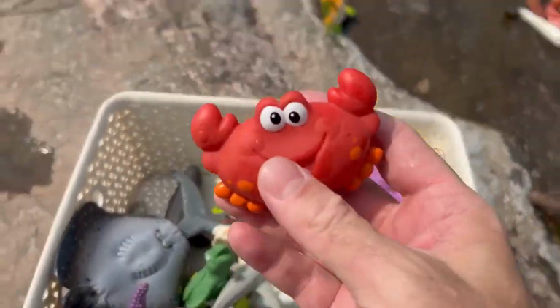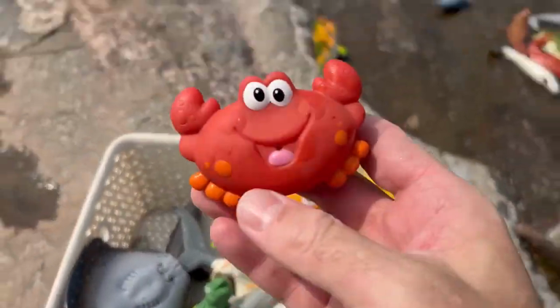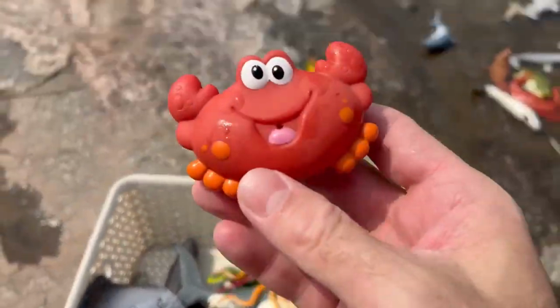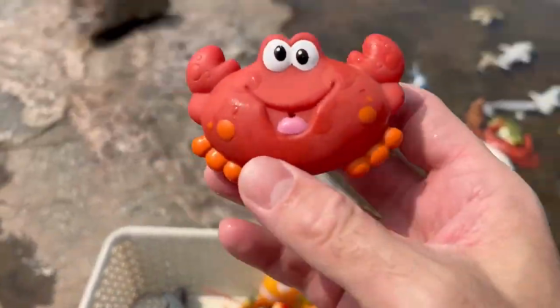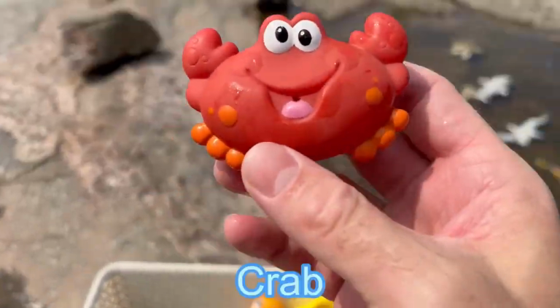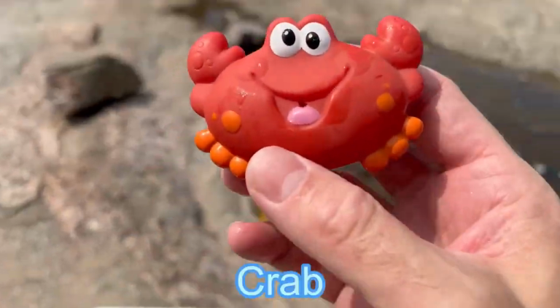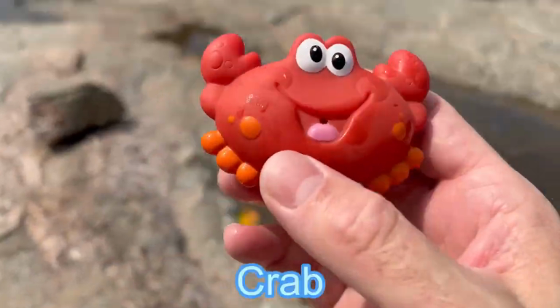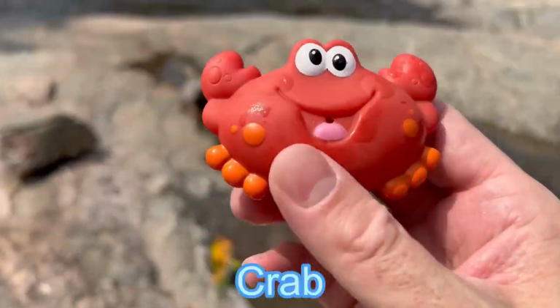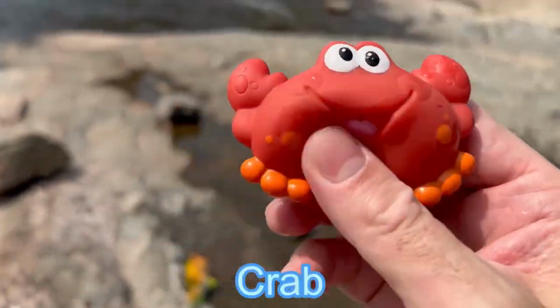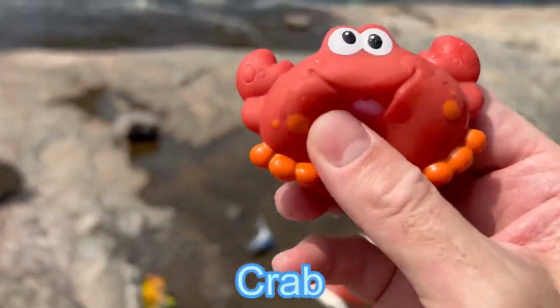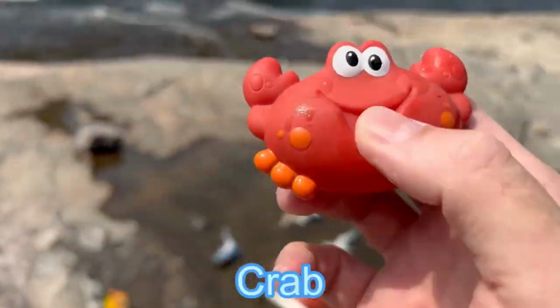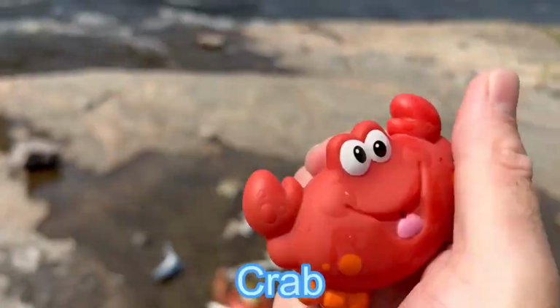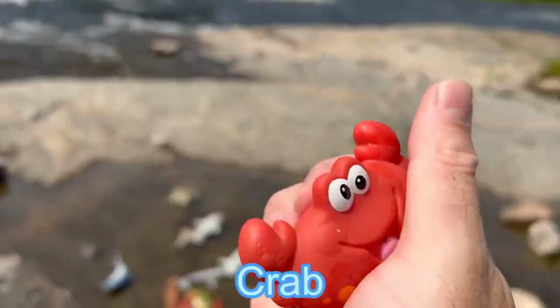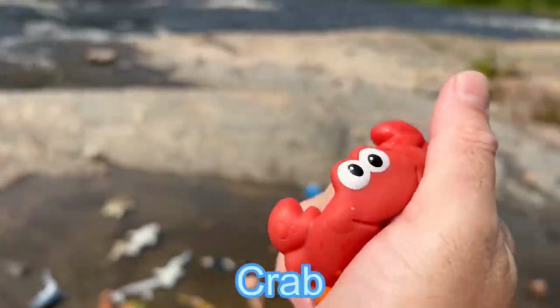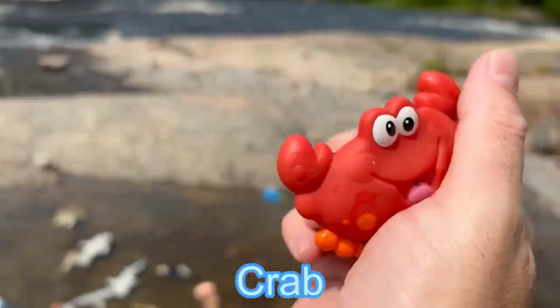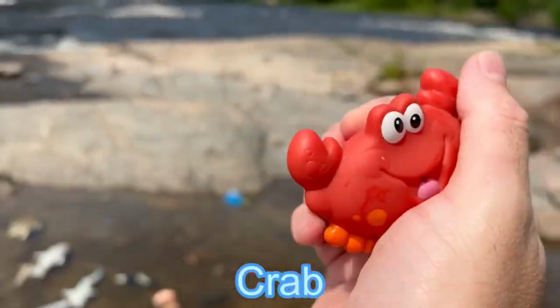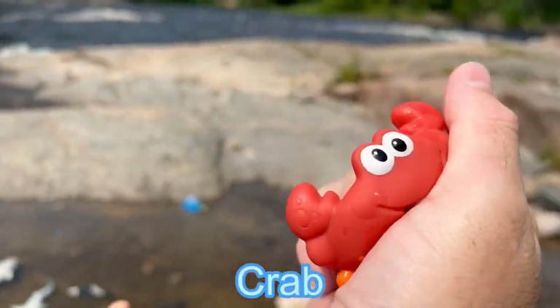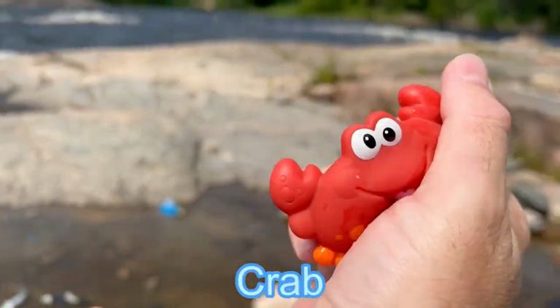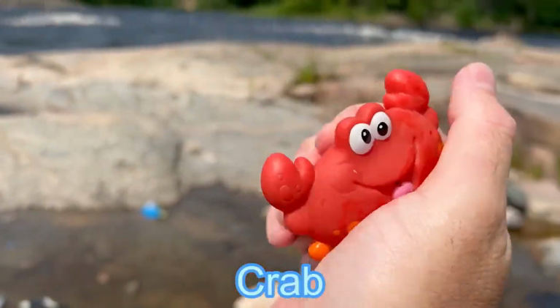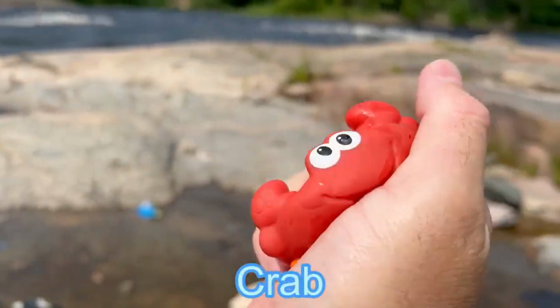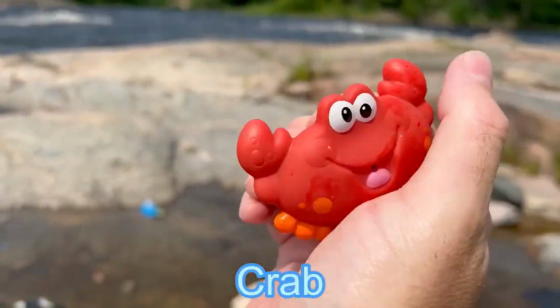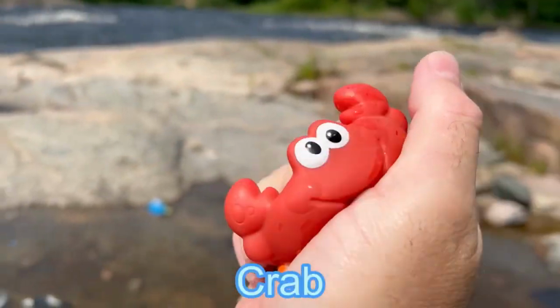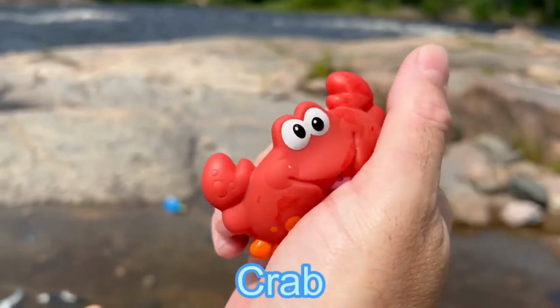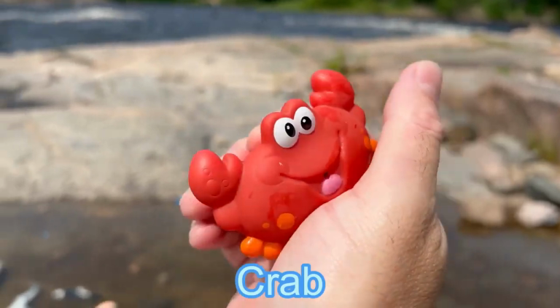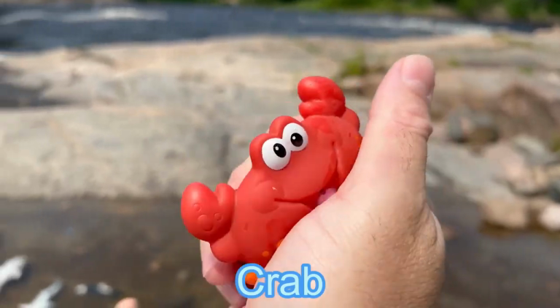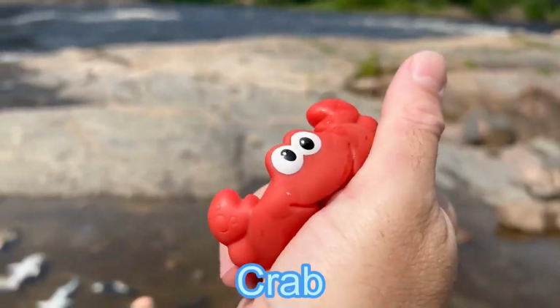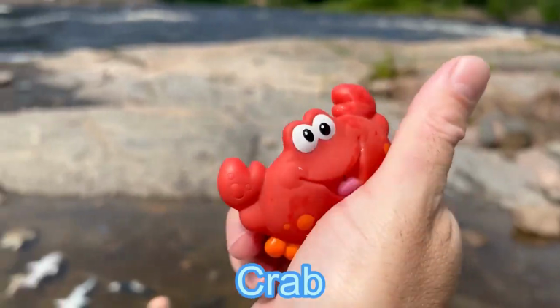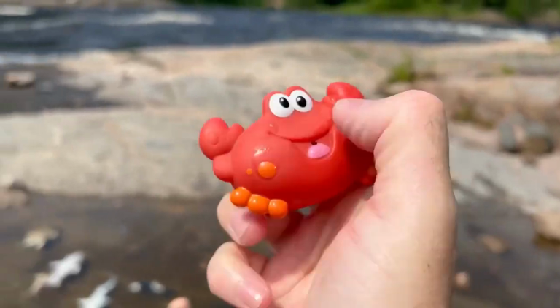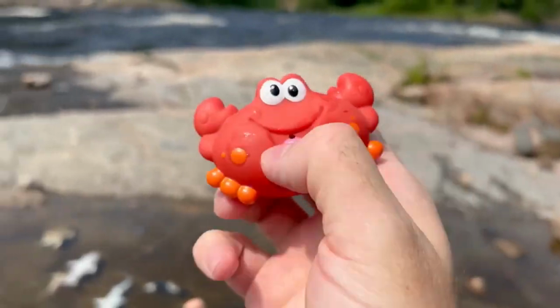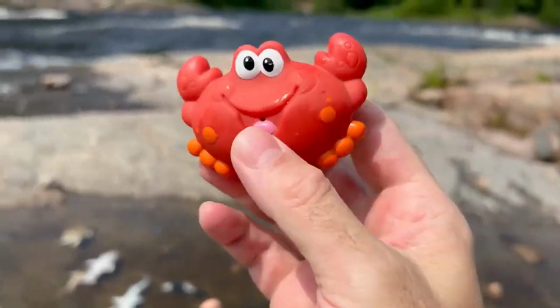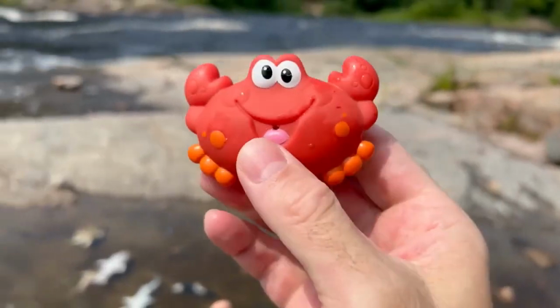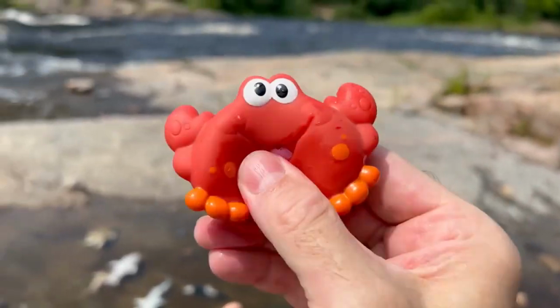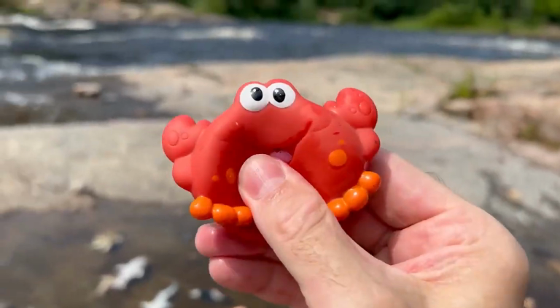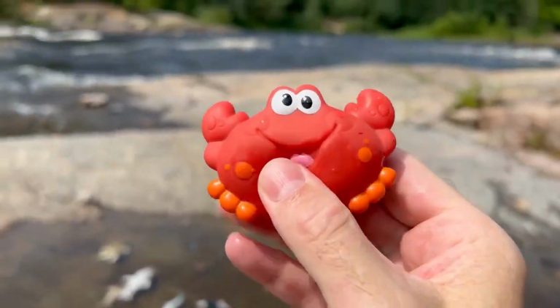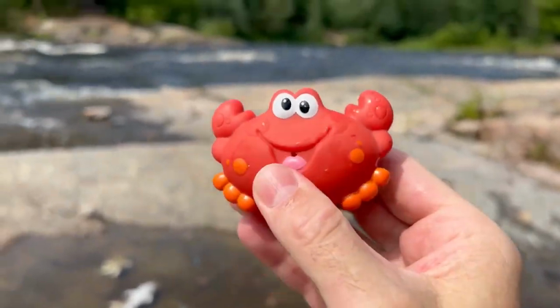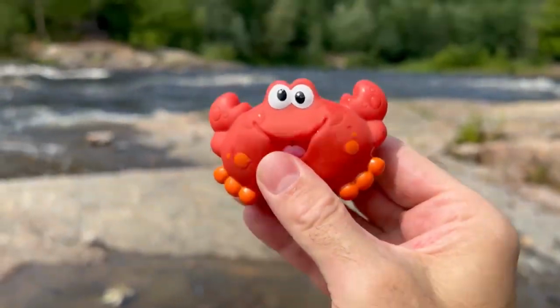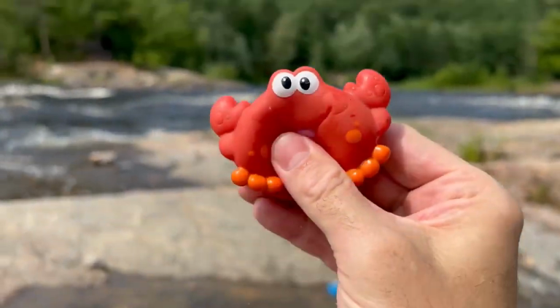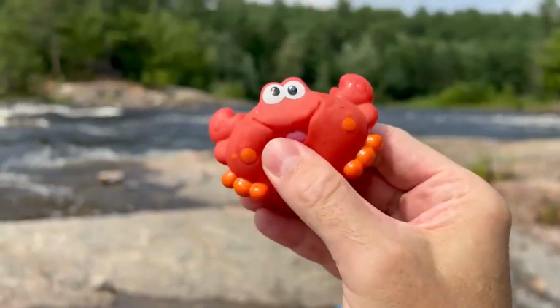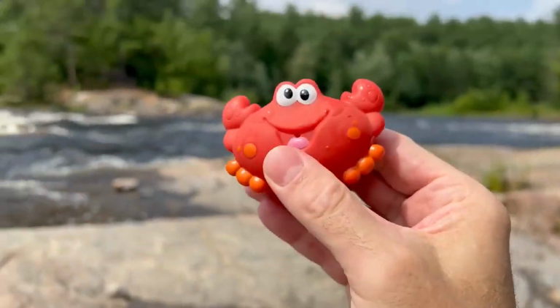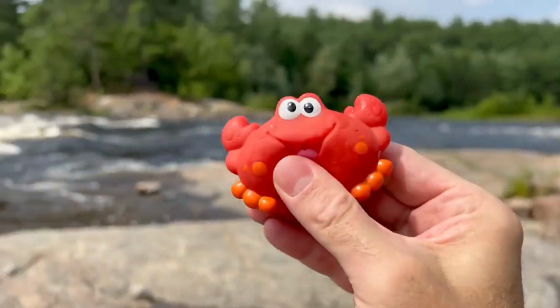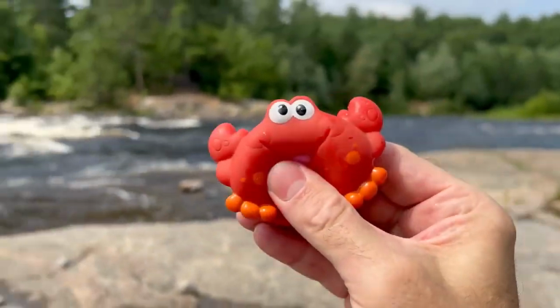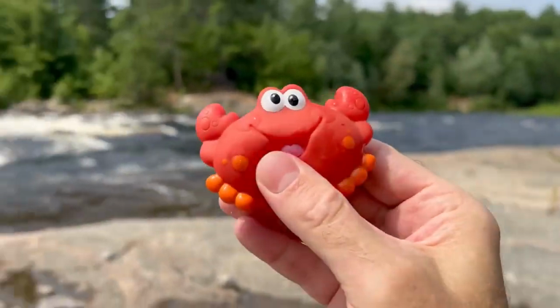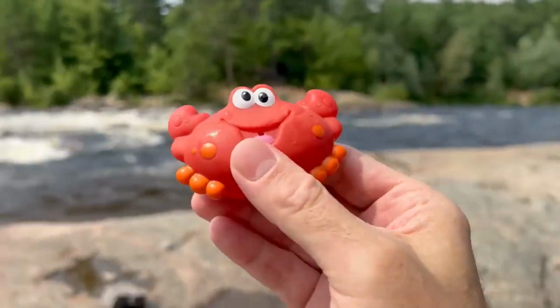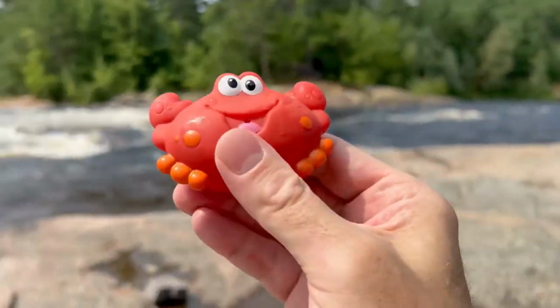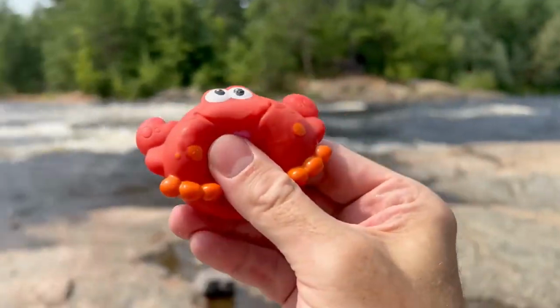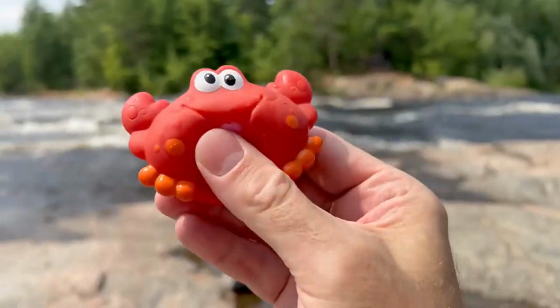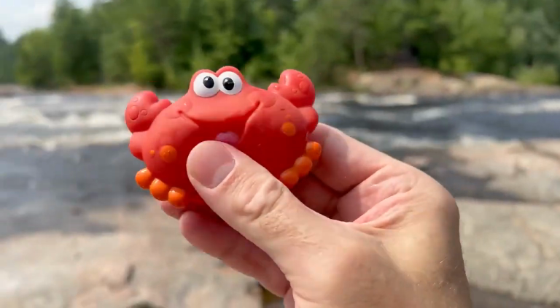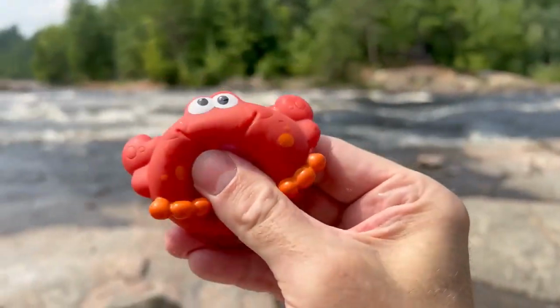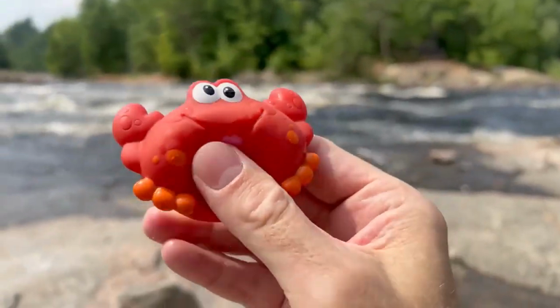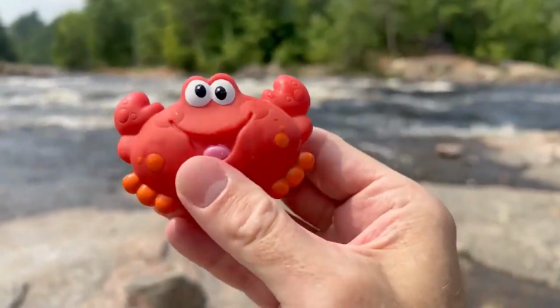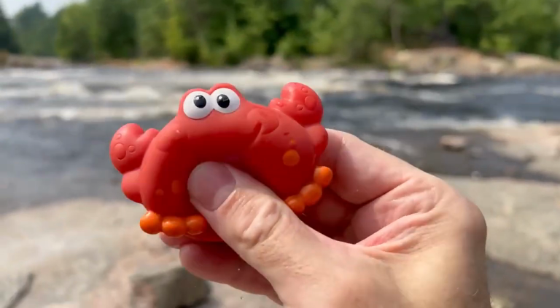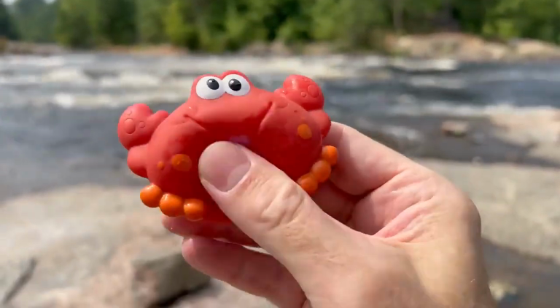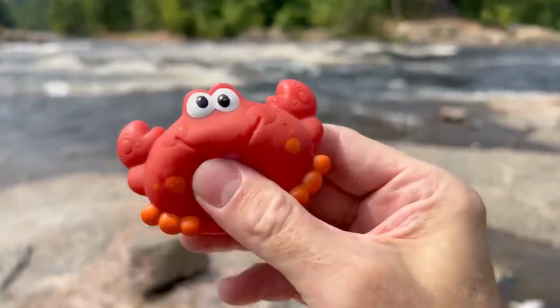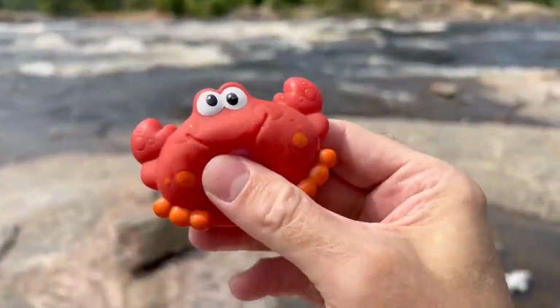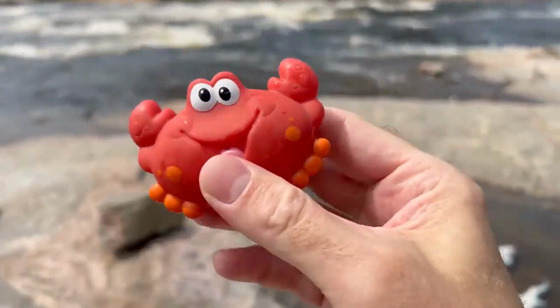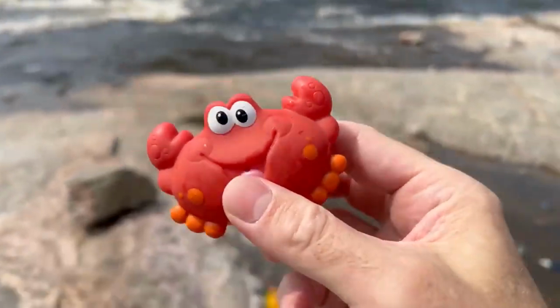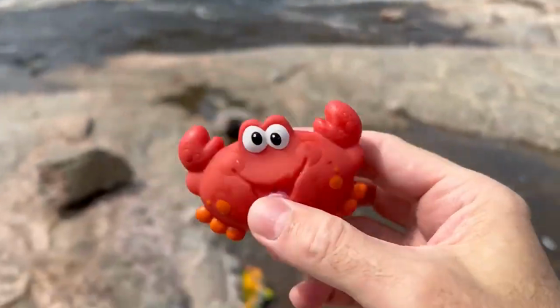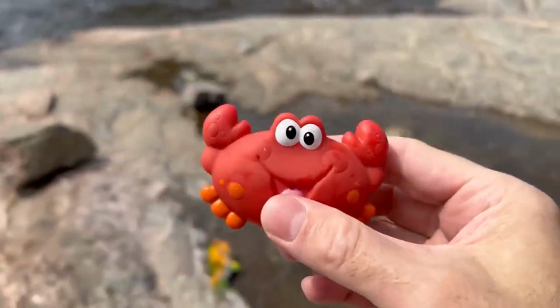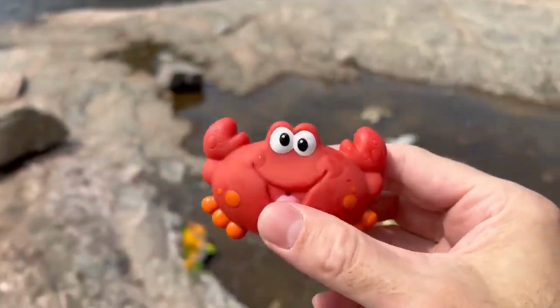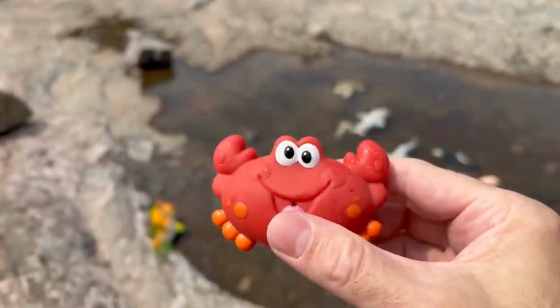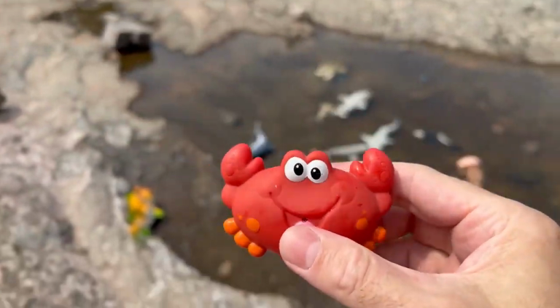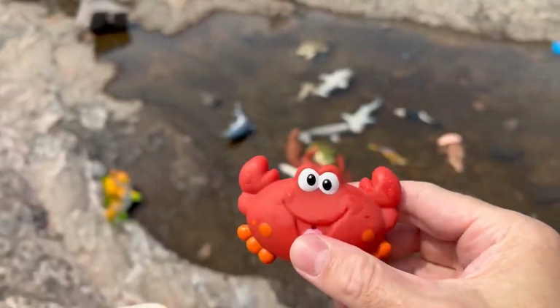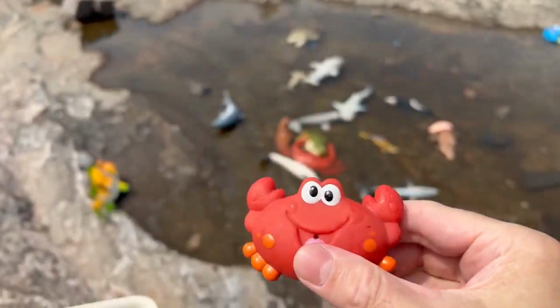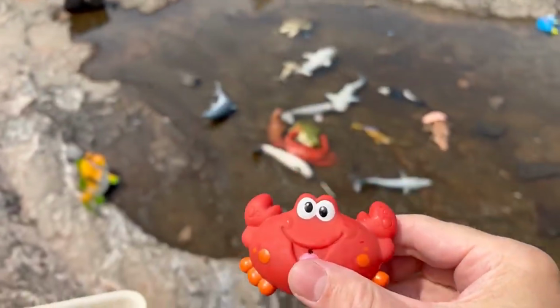A red crab. It's a squishy toy. Let's put it in the water.